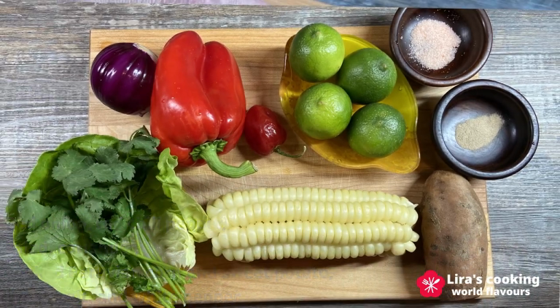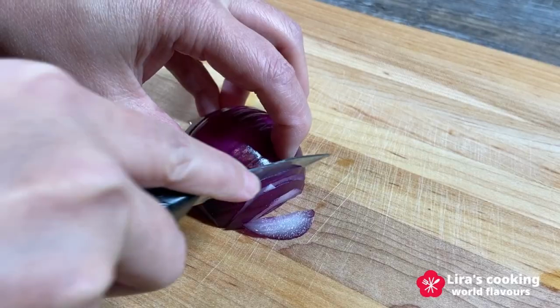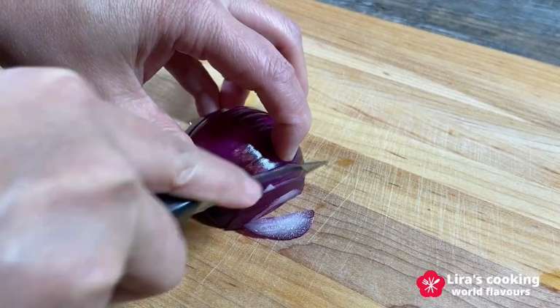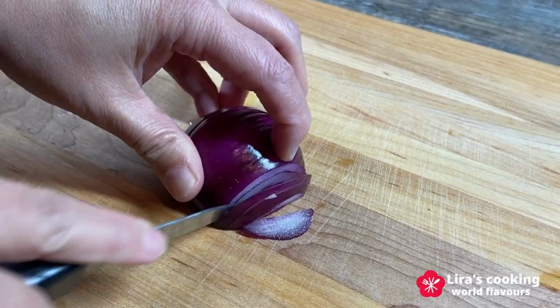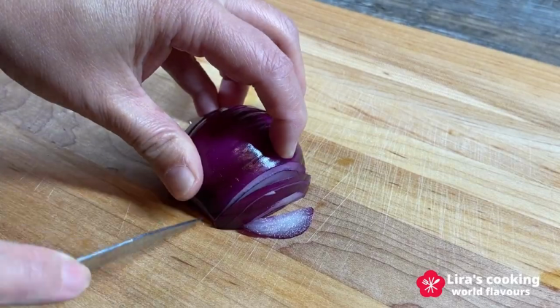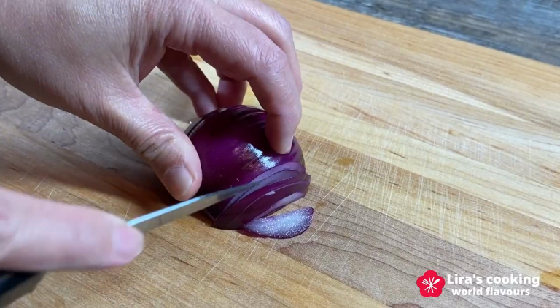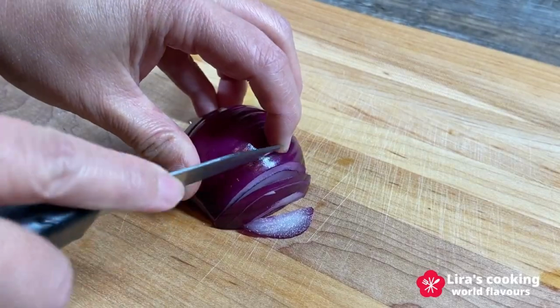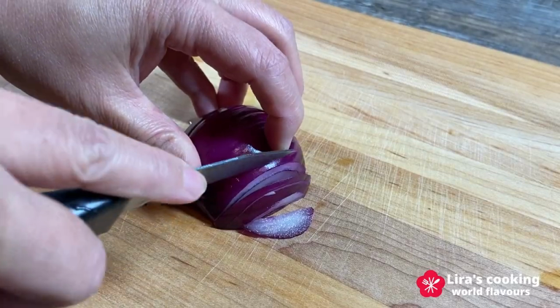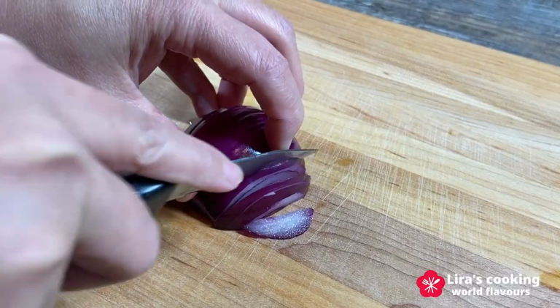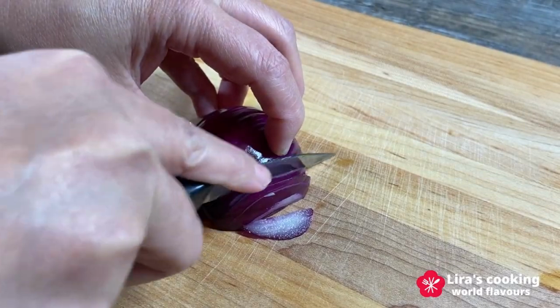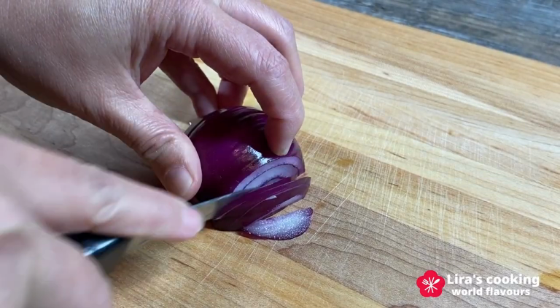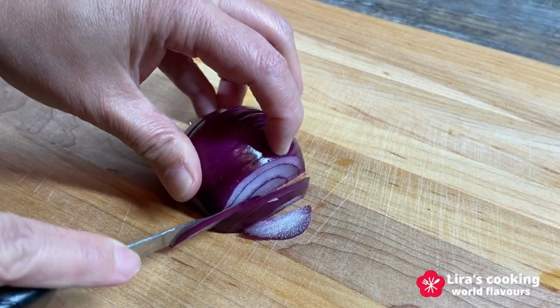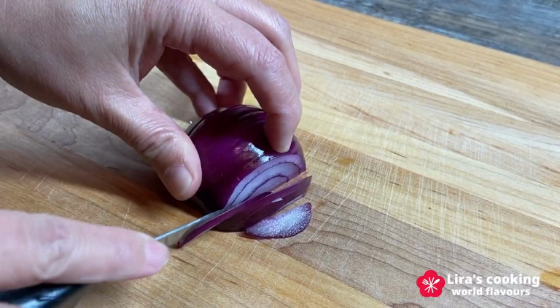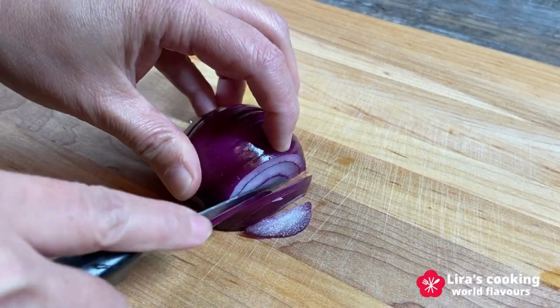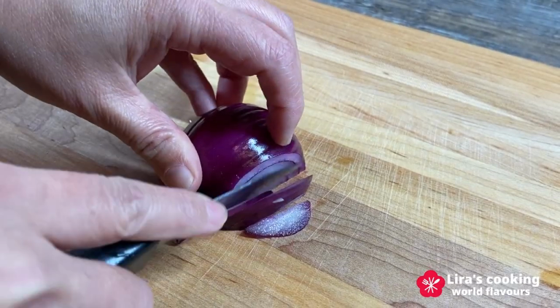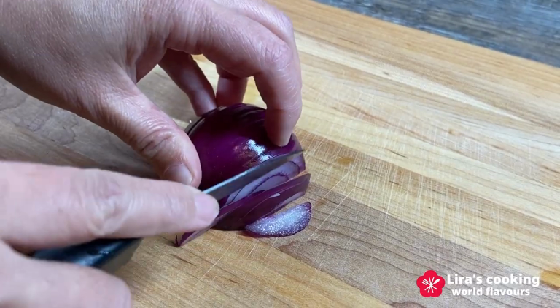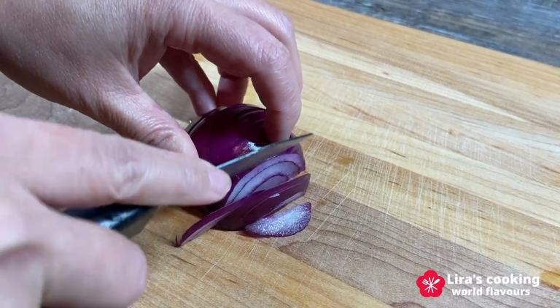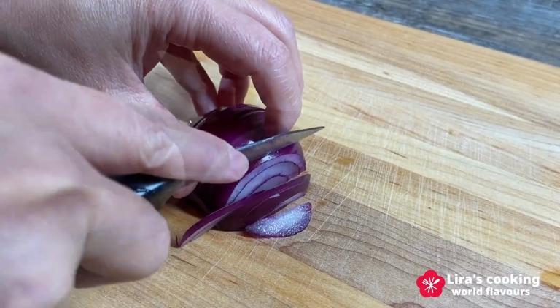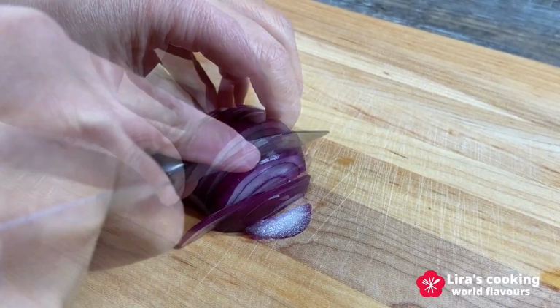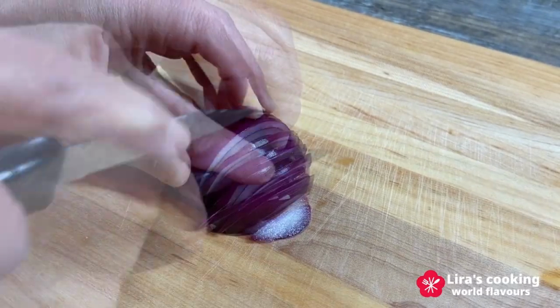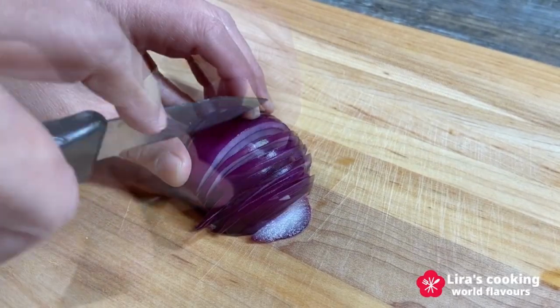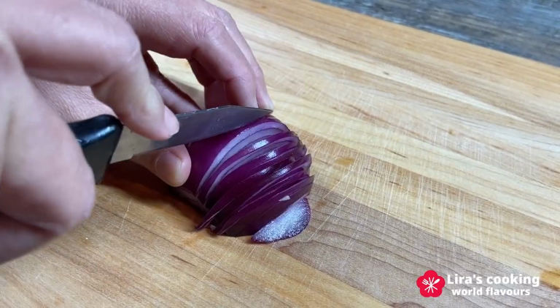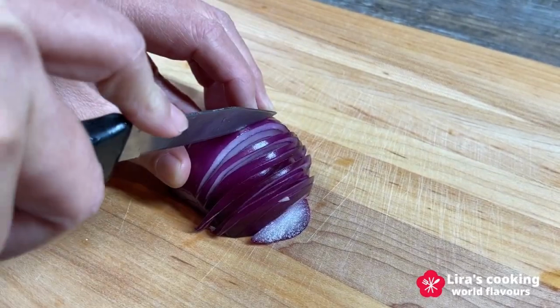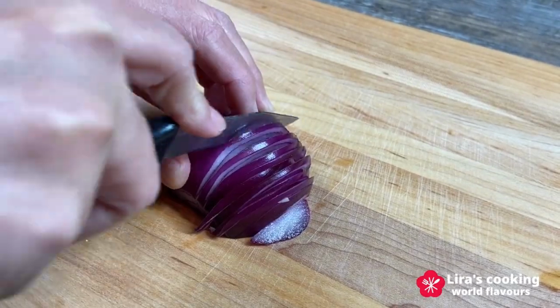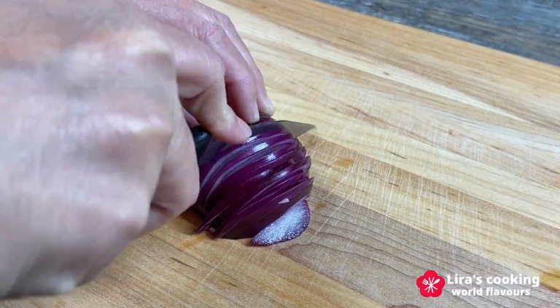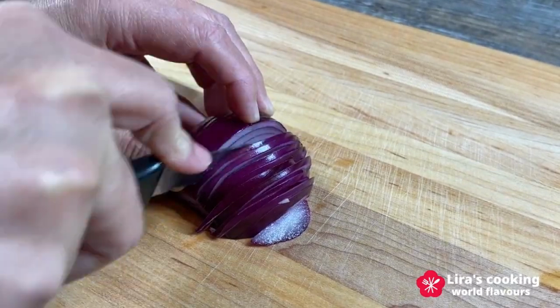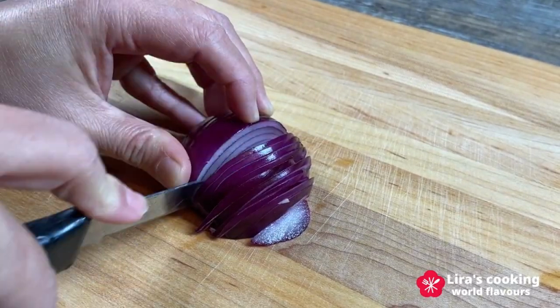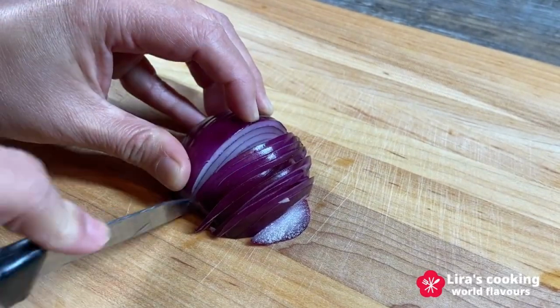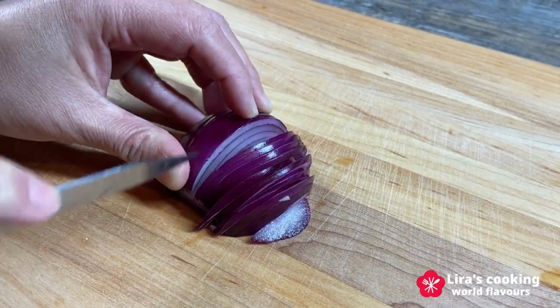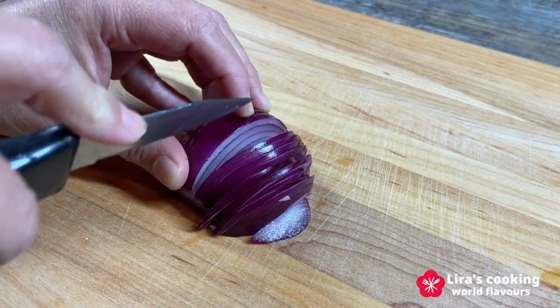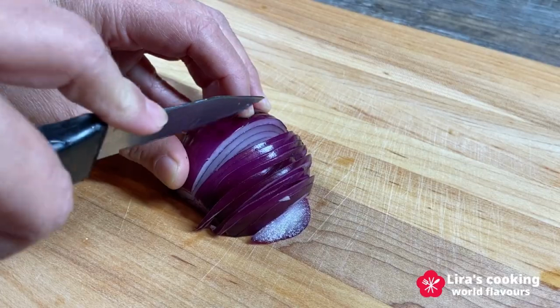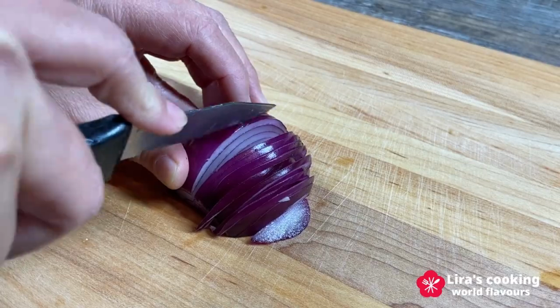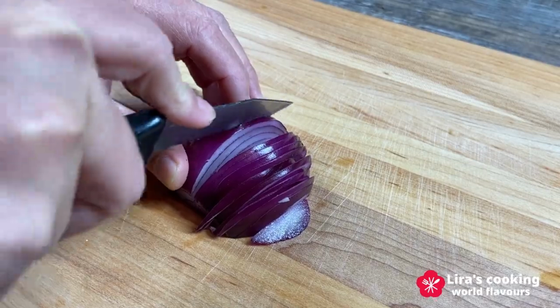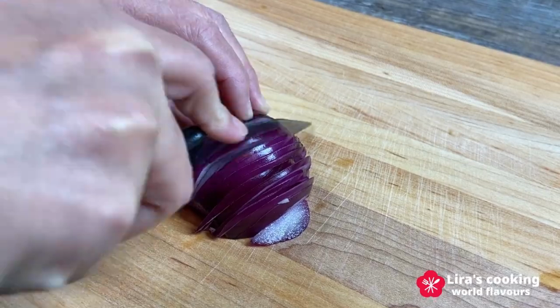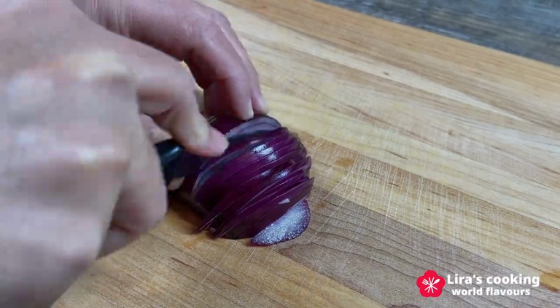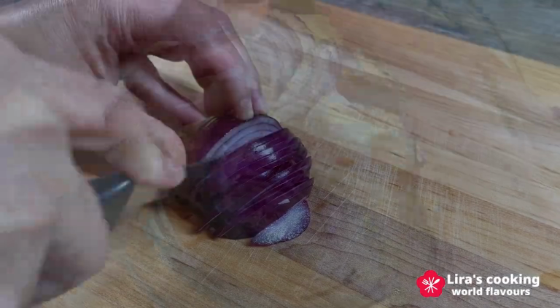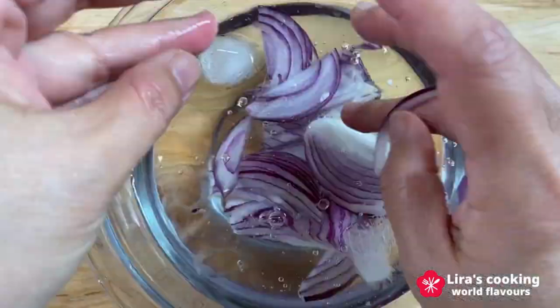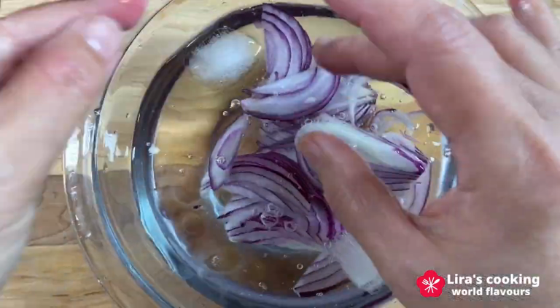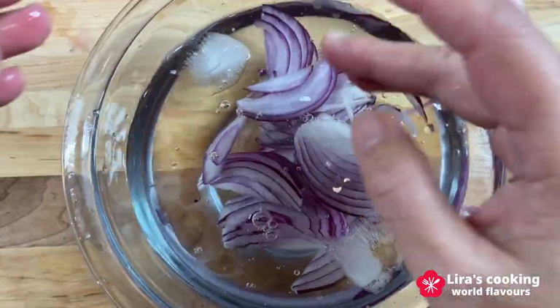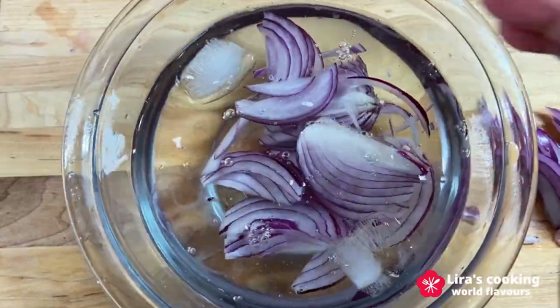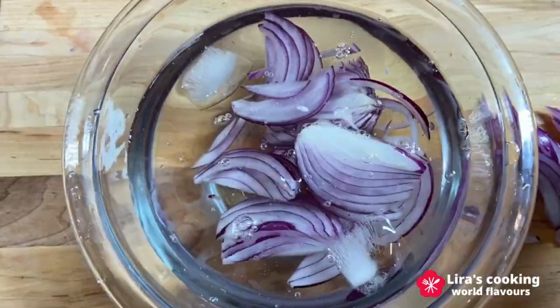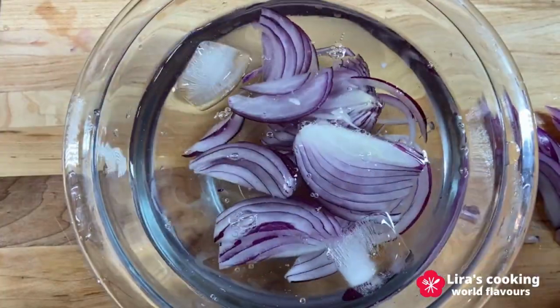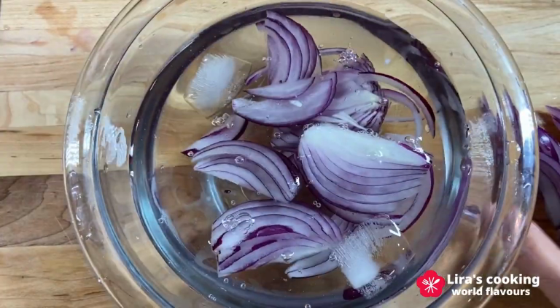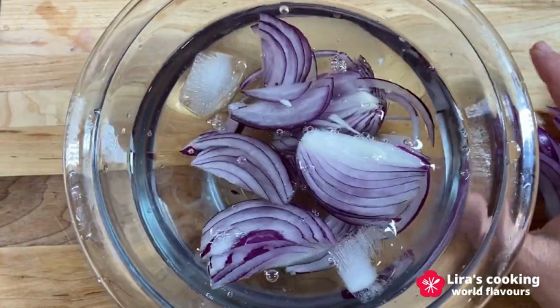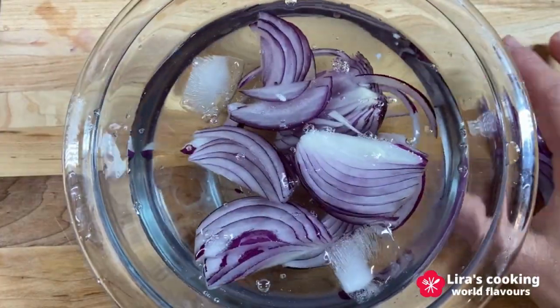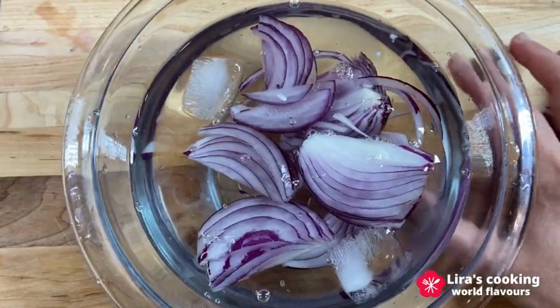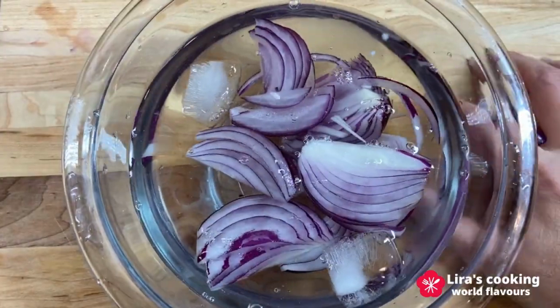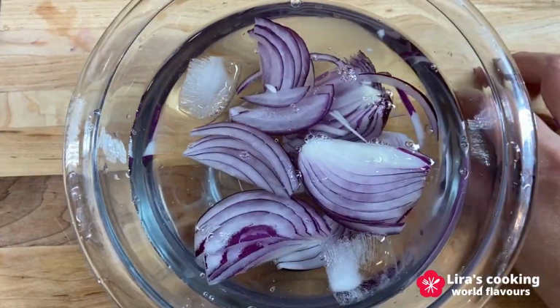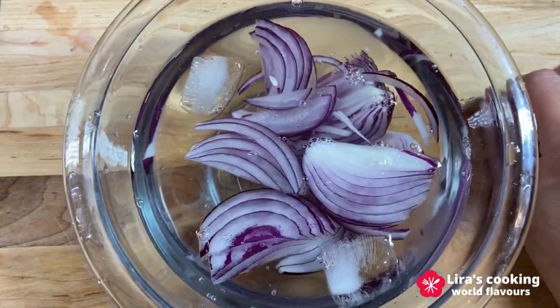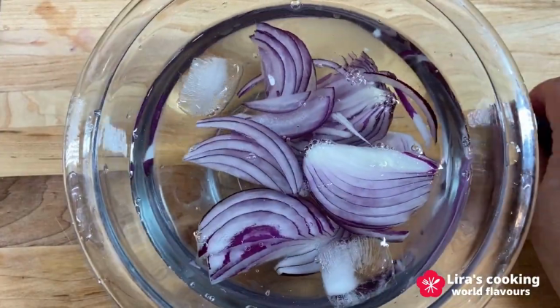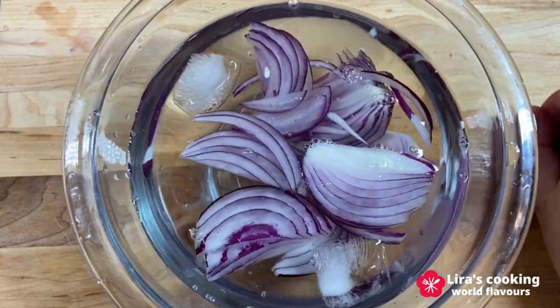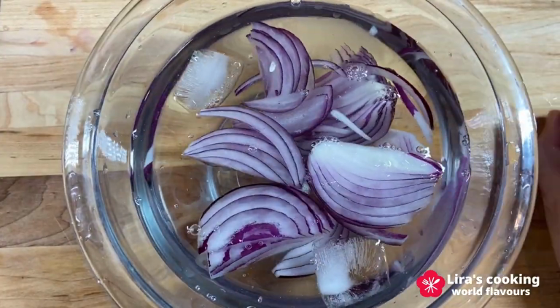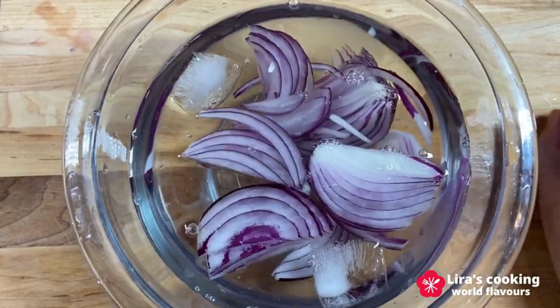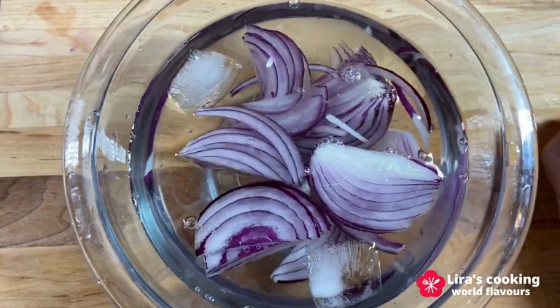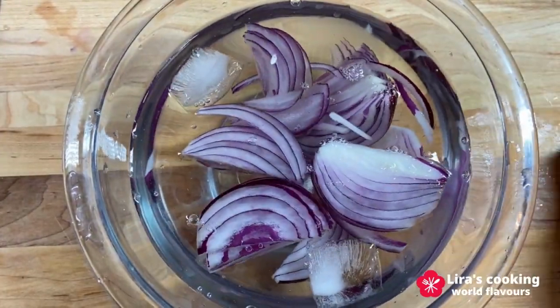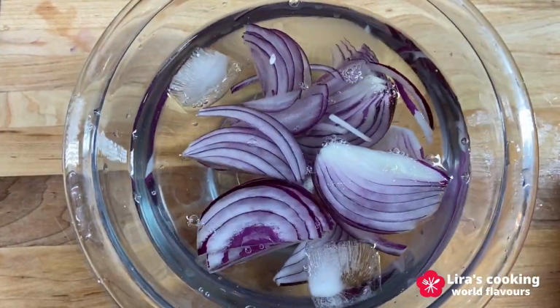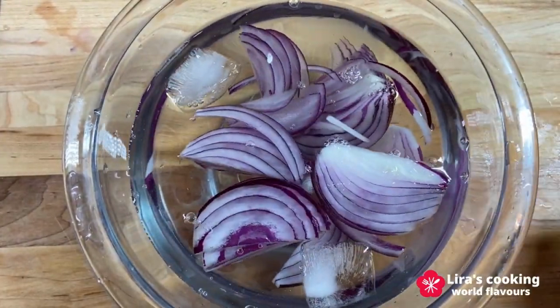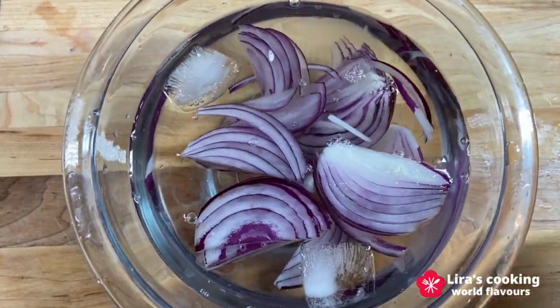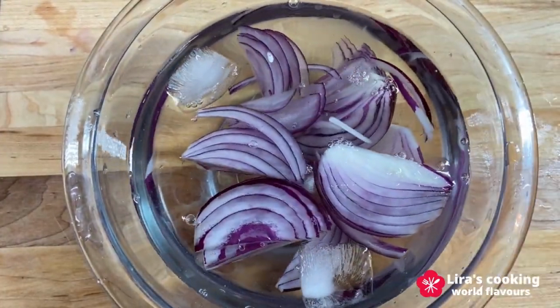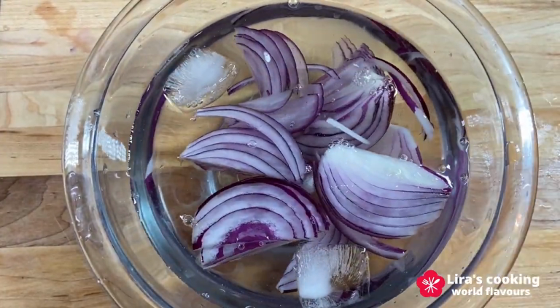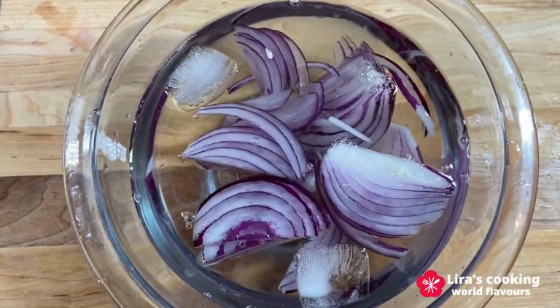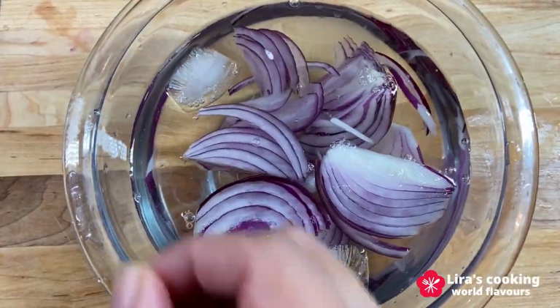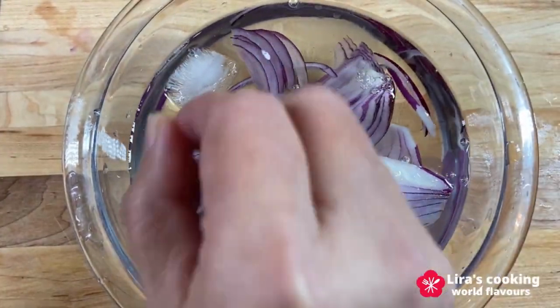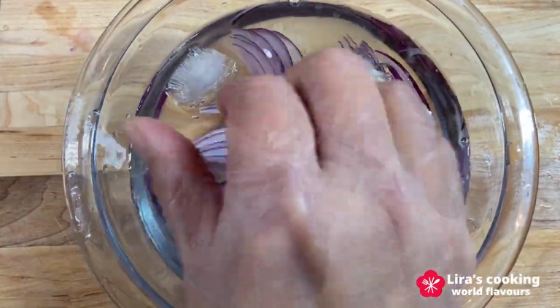Before cutting the fish, we will slice the onion and soak it in cold water to reduce its sharpness.